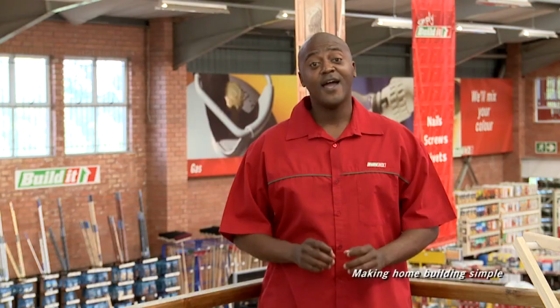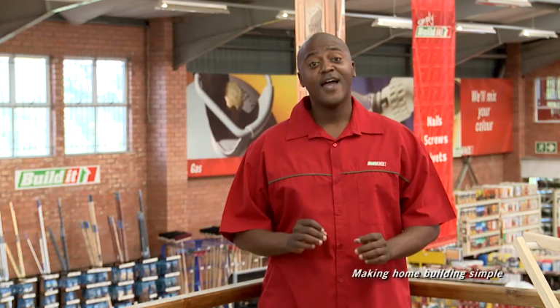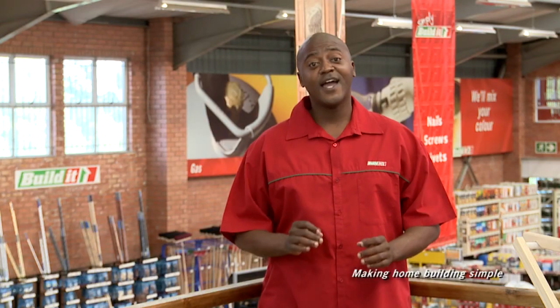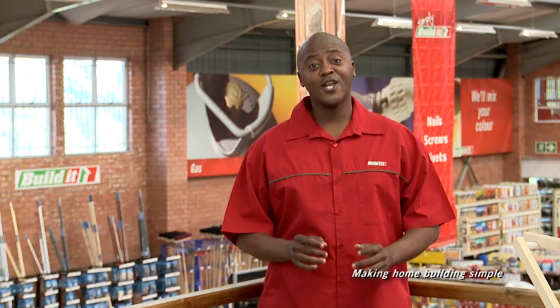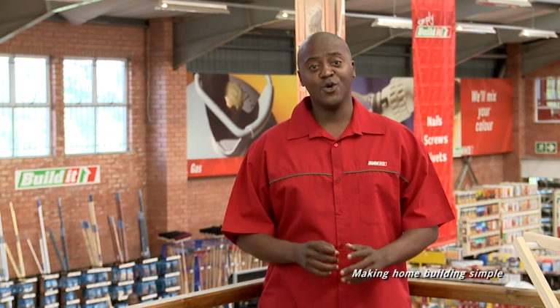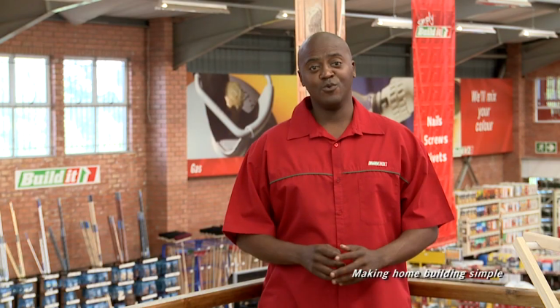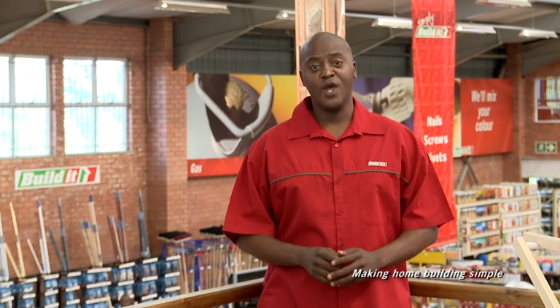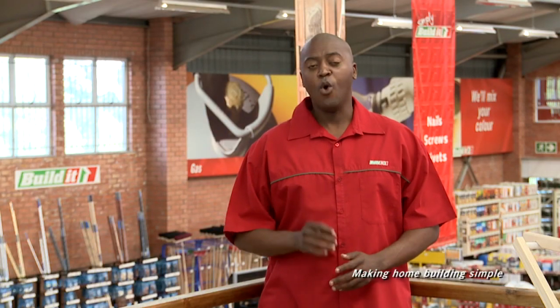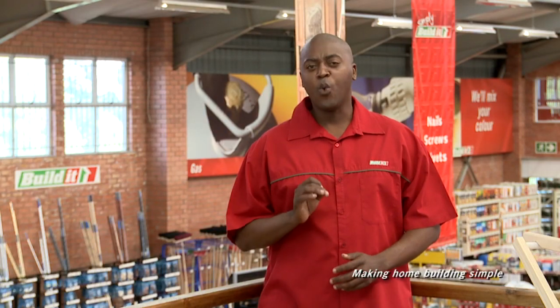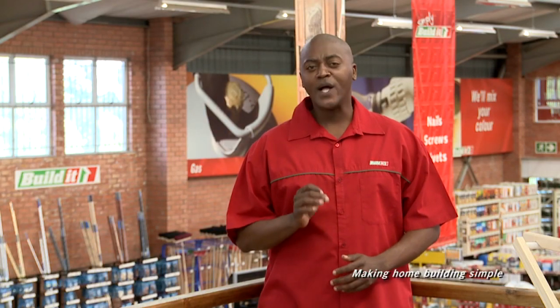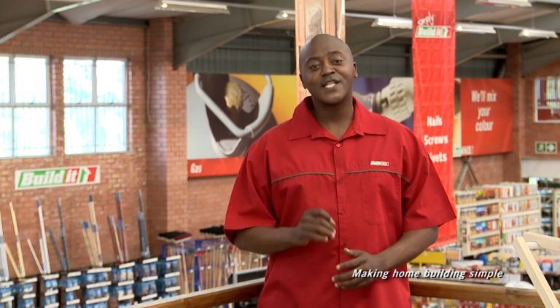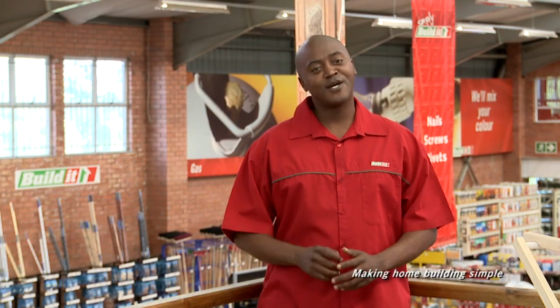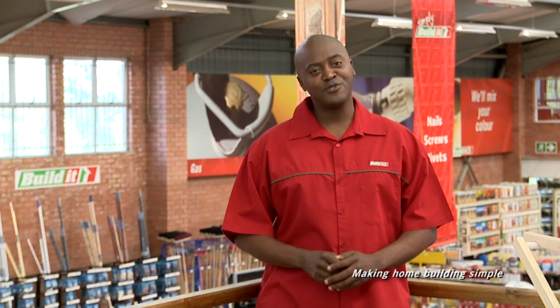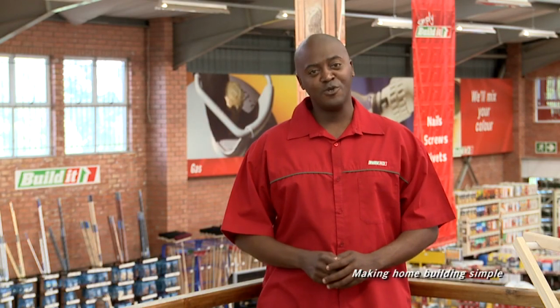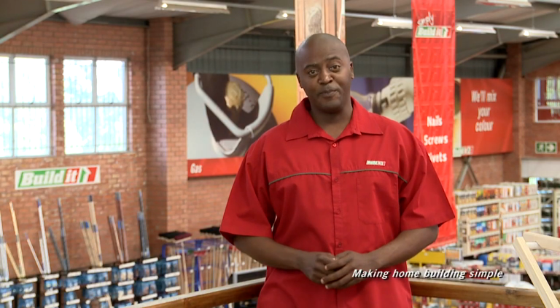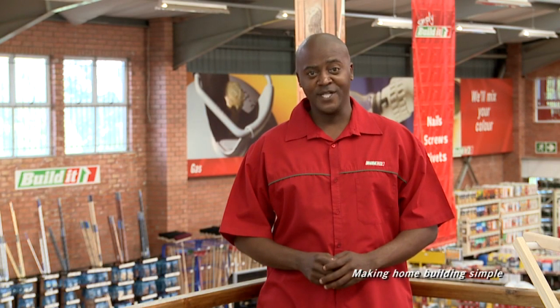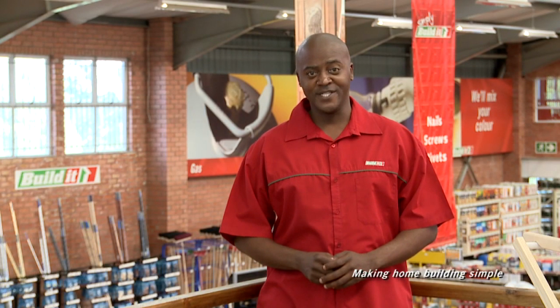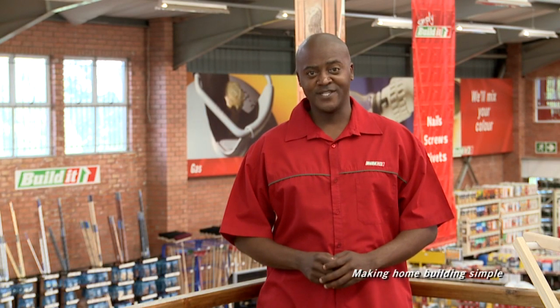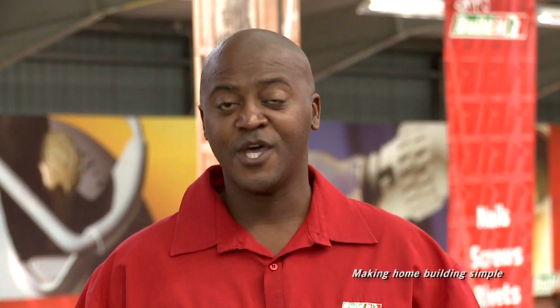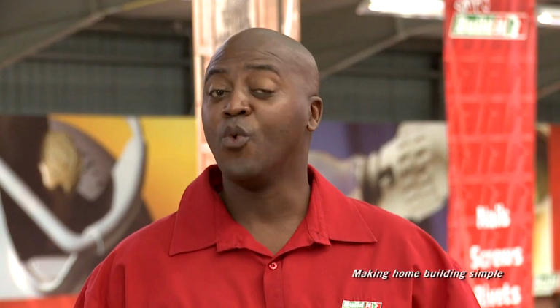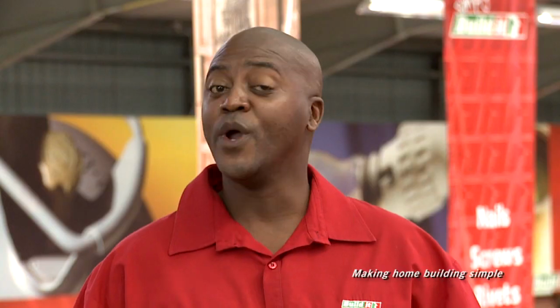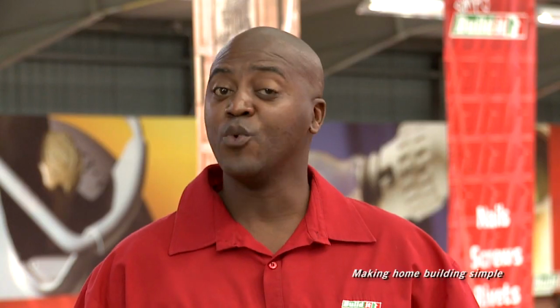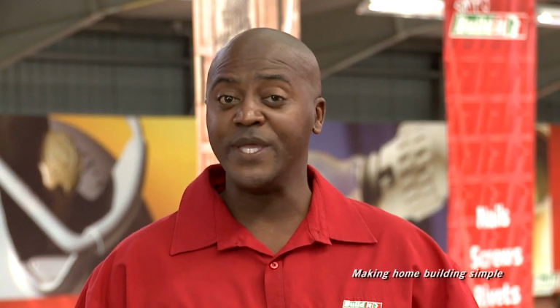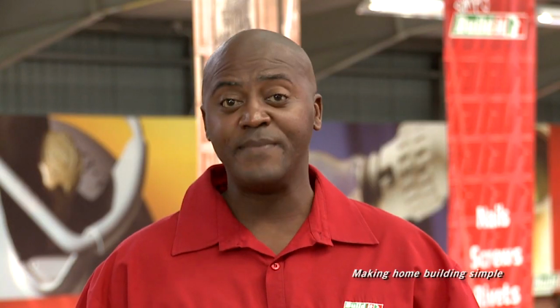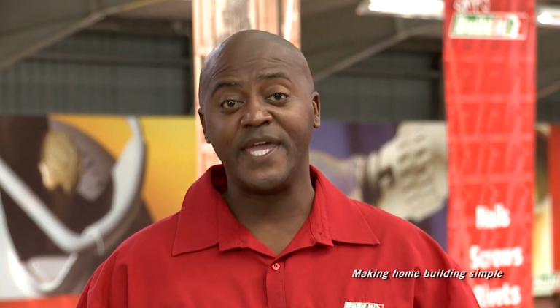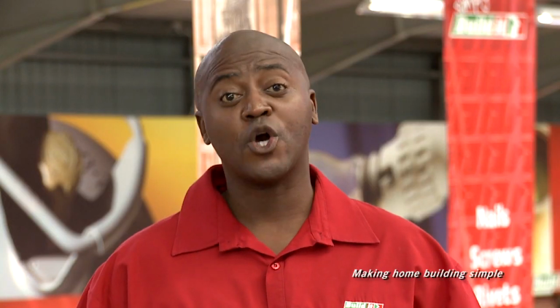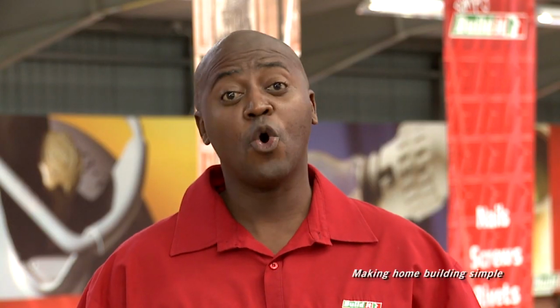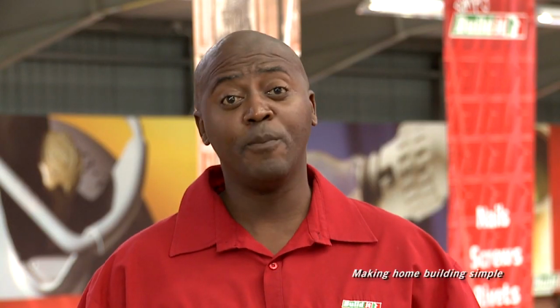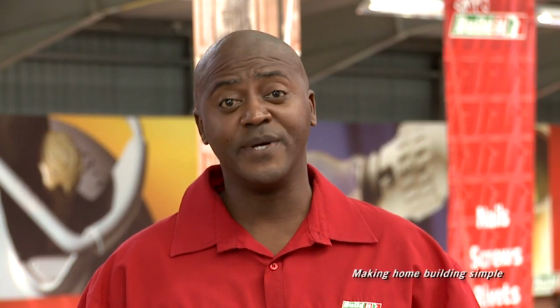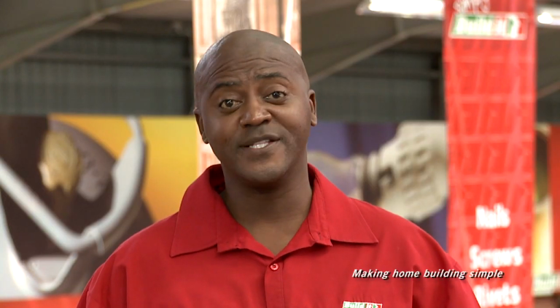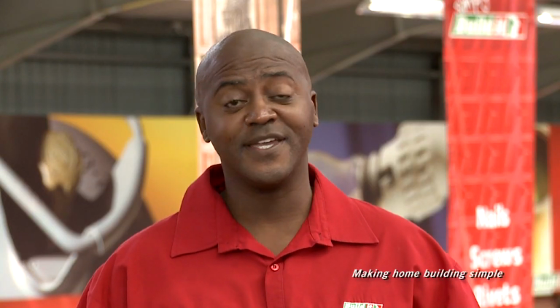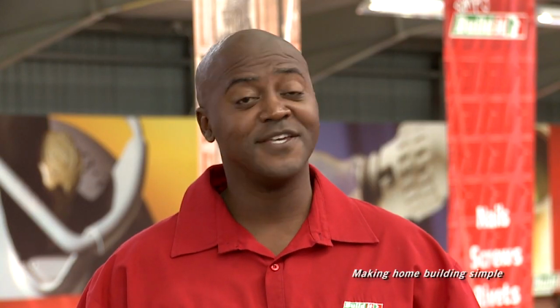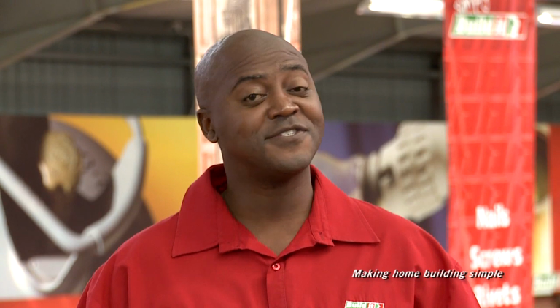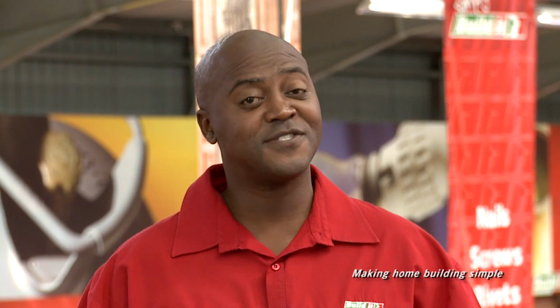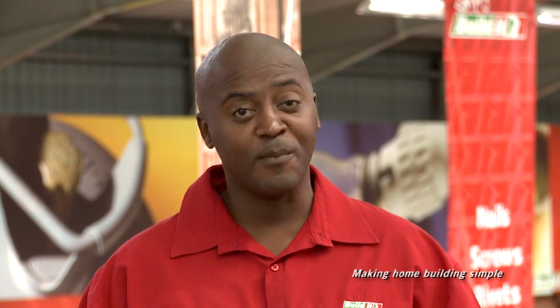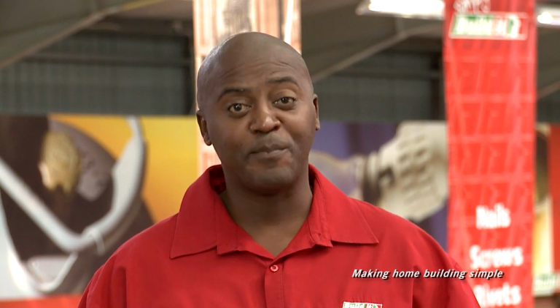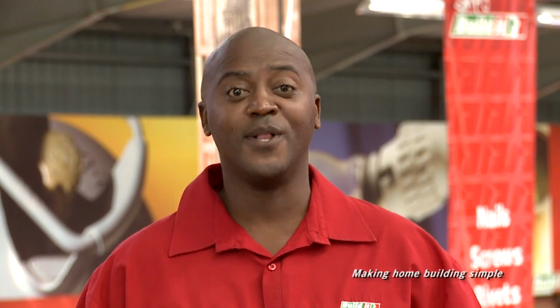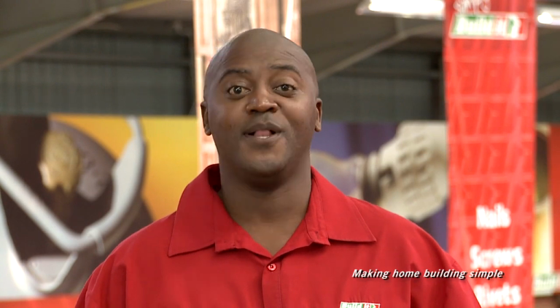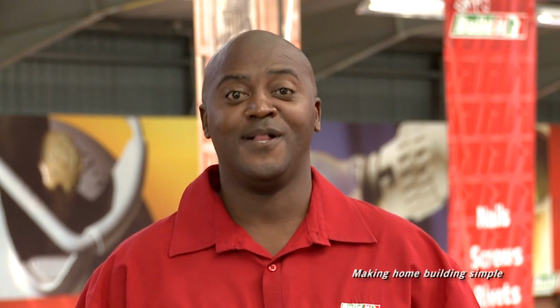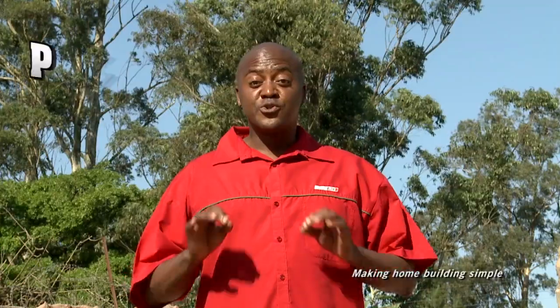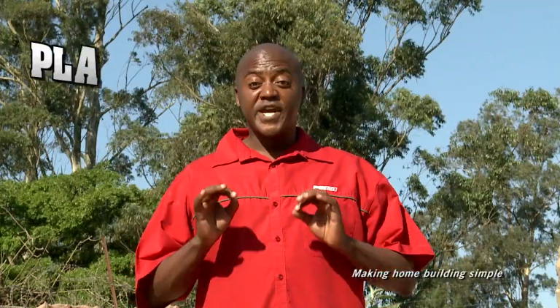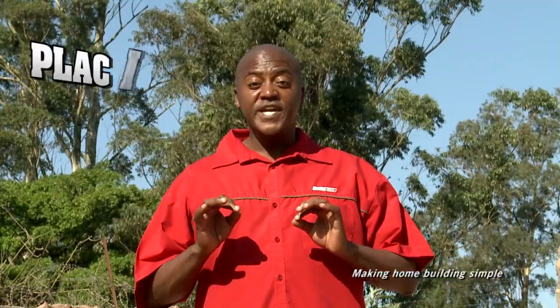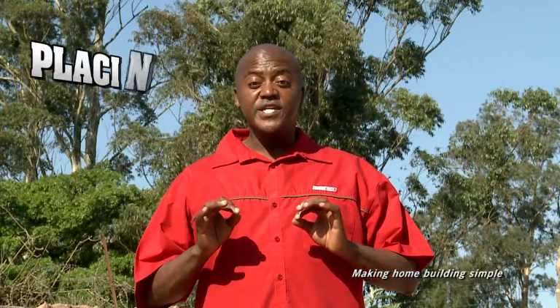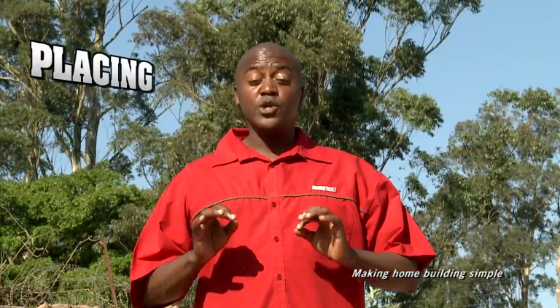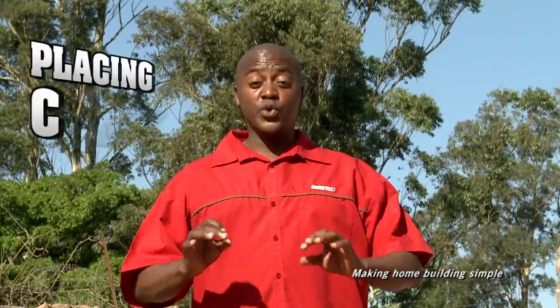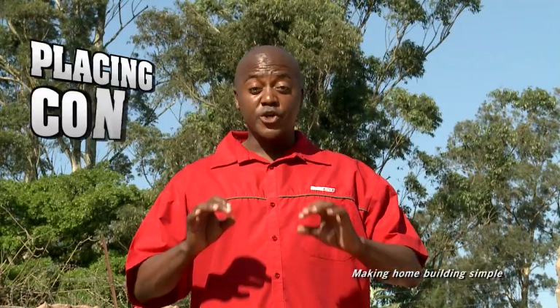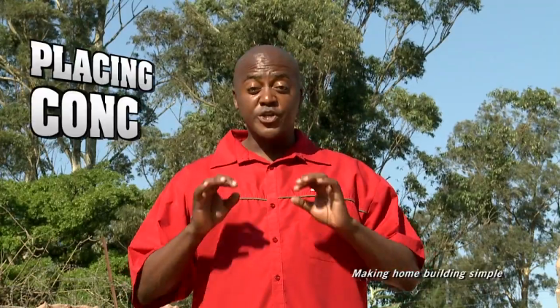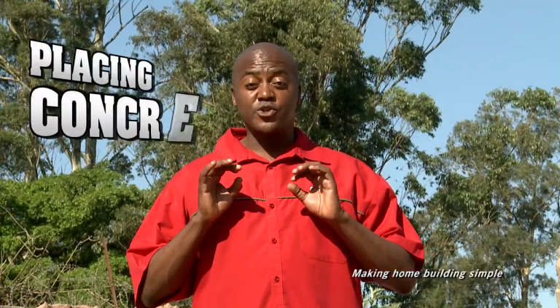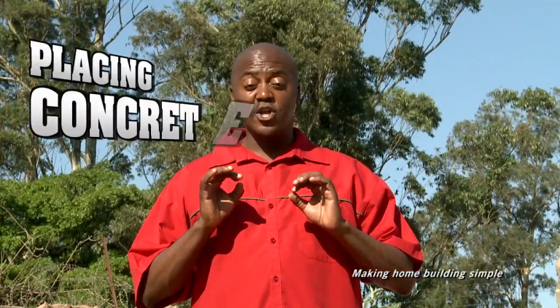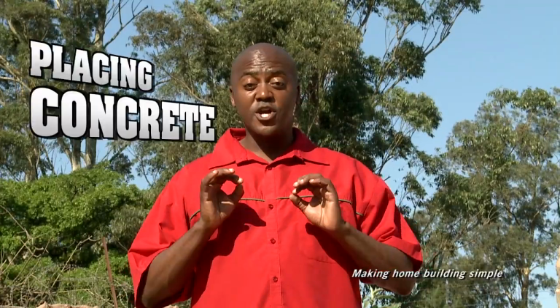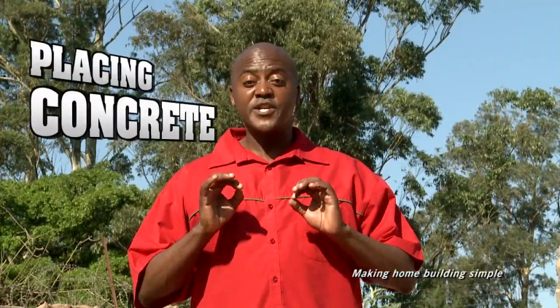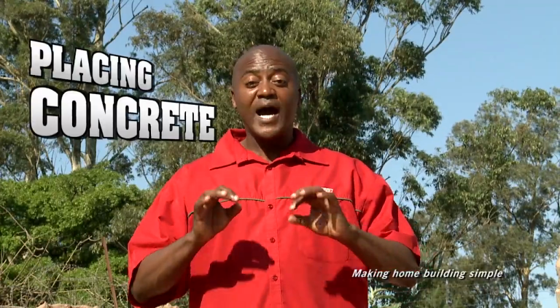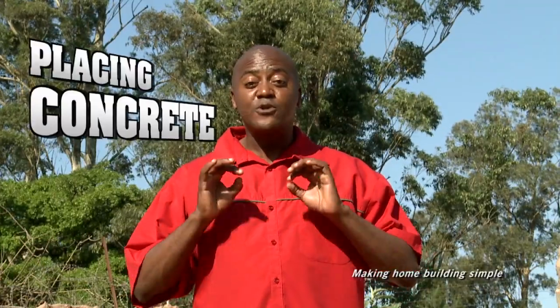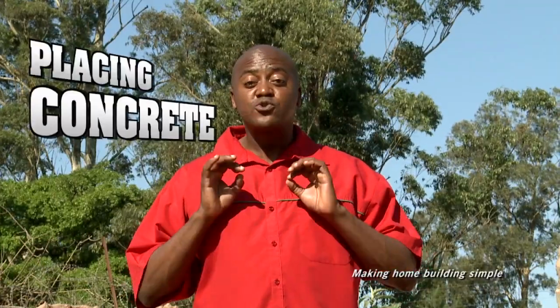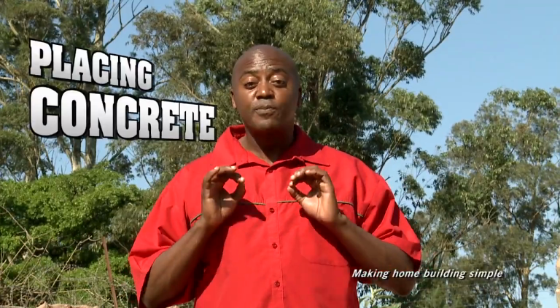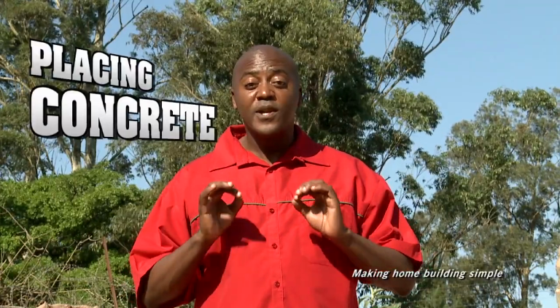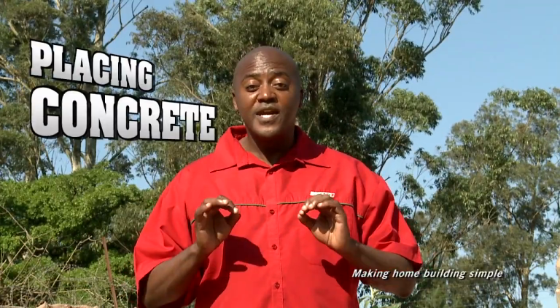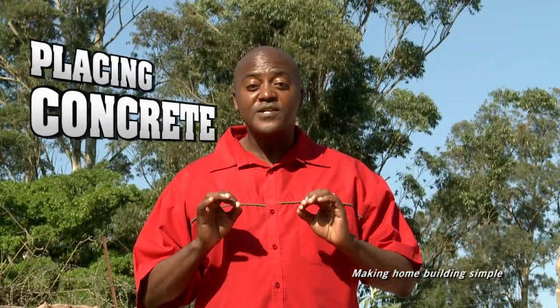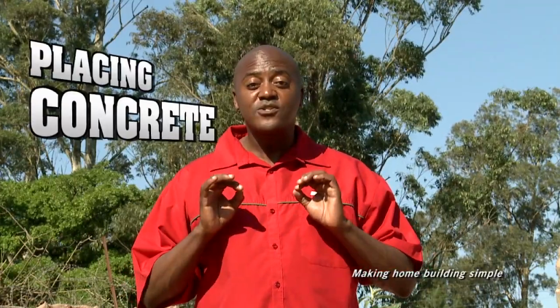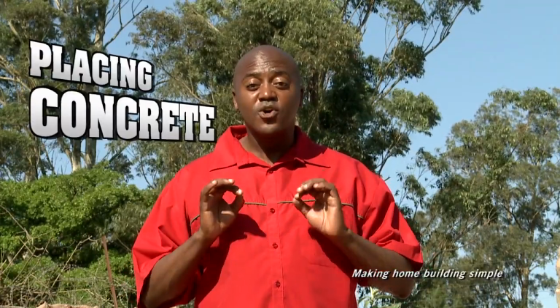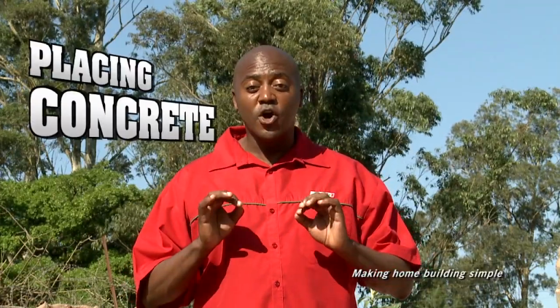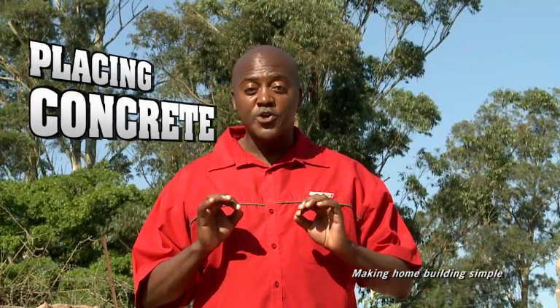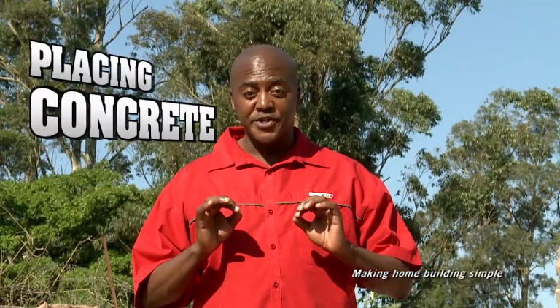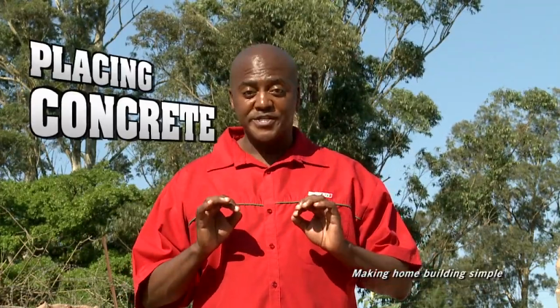Hello, welcome to Build It! where we make home building simple. Today we're going to learn how to place concrete.